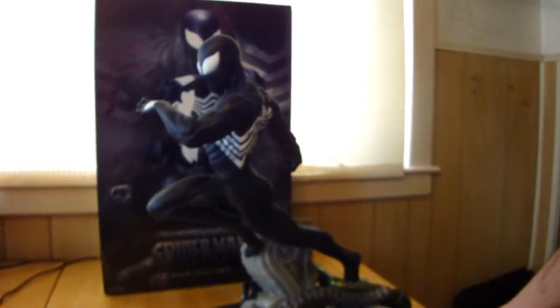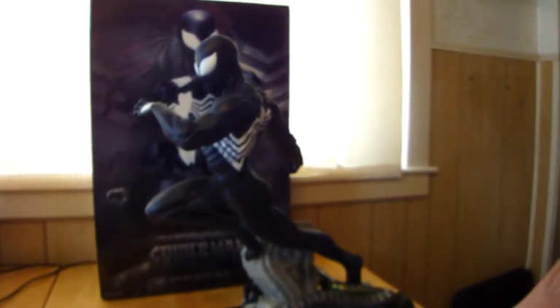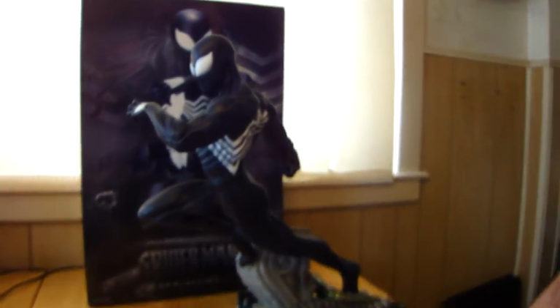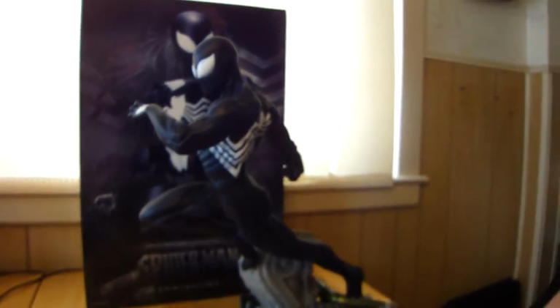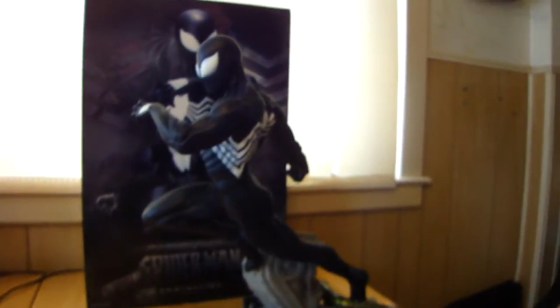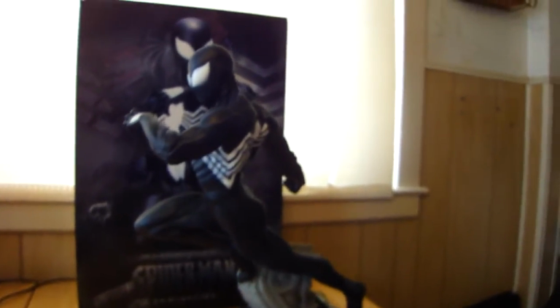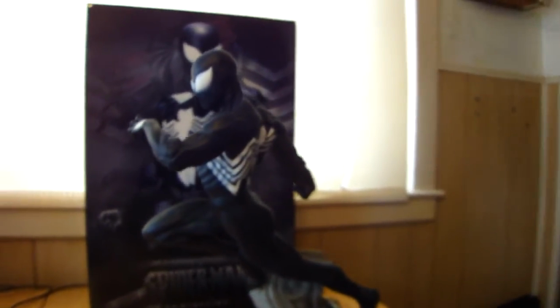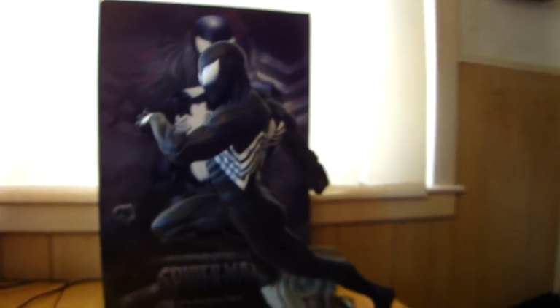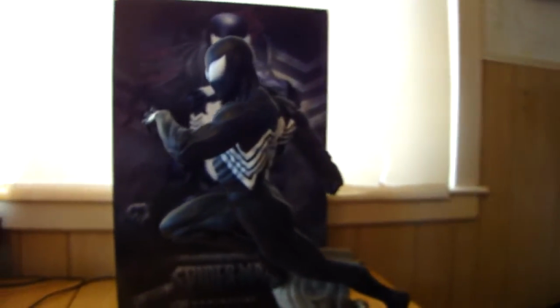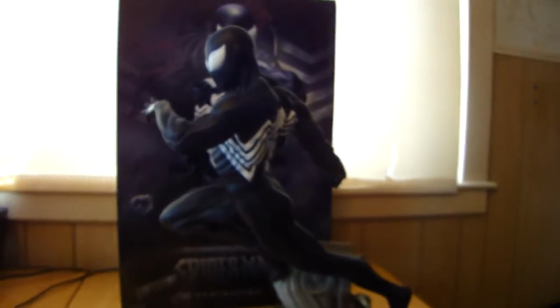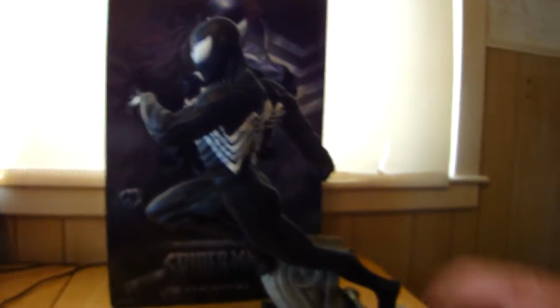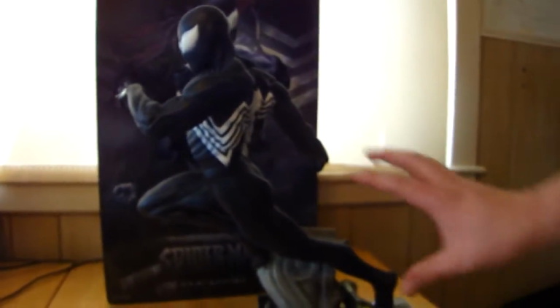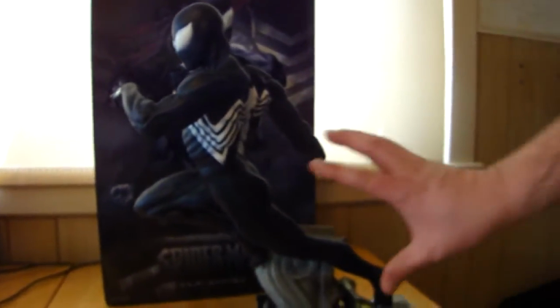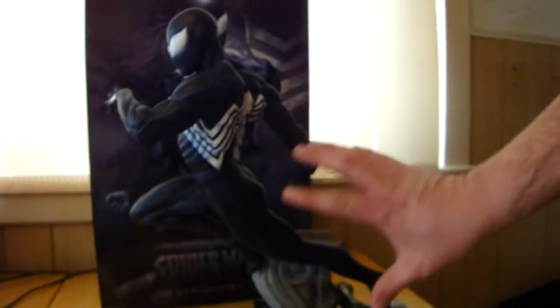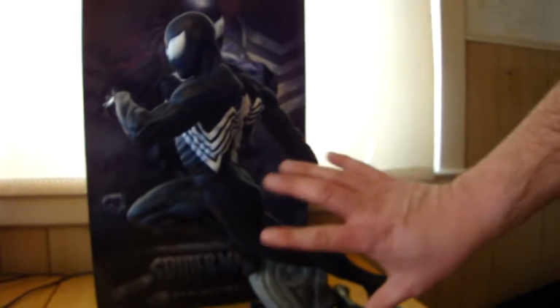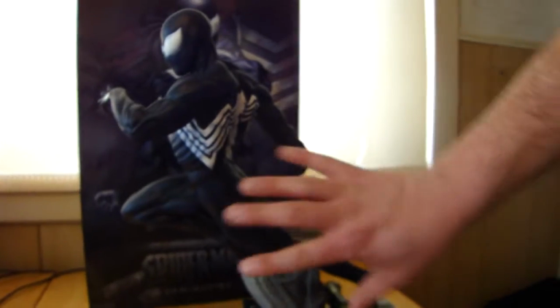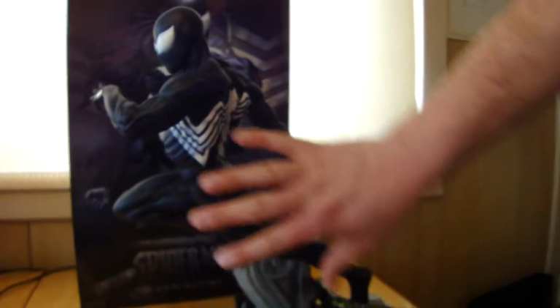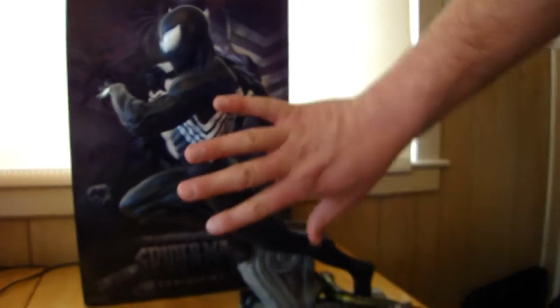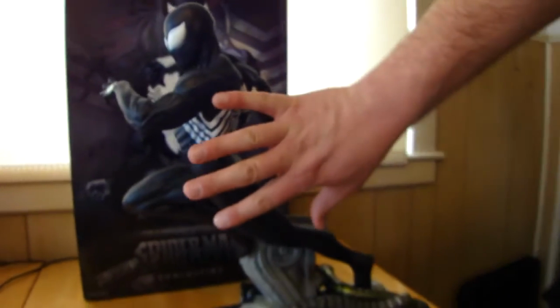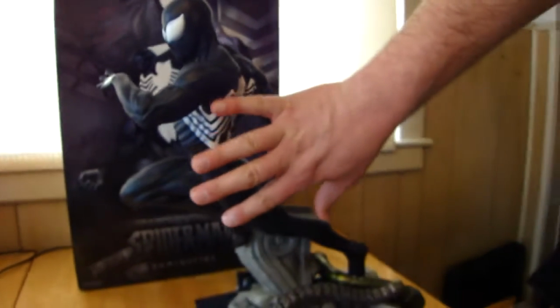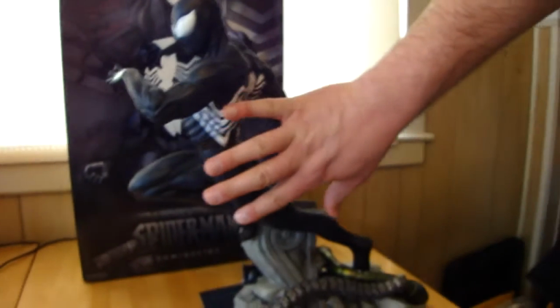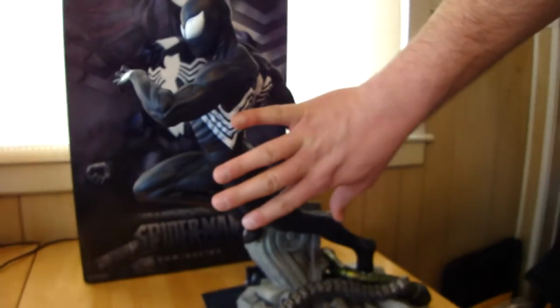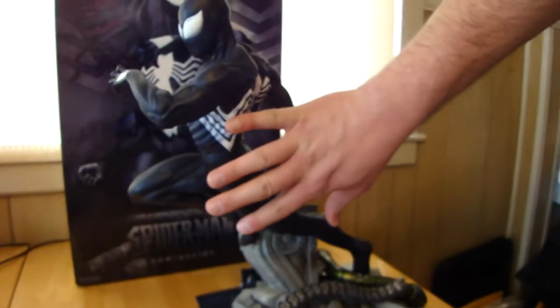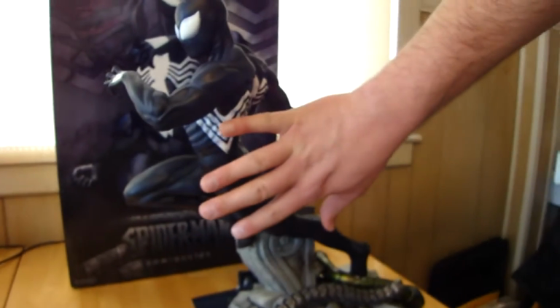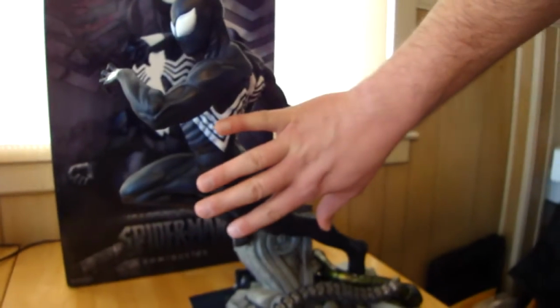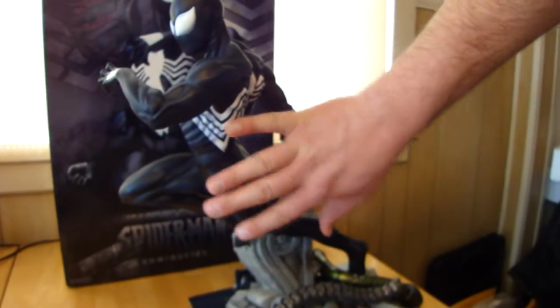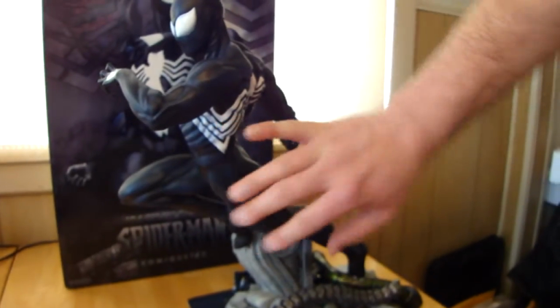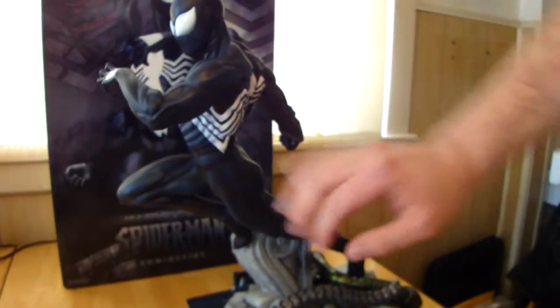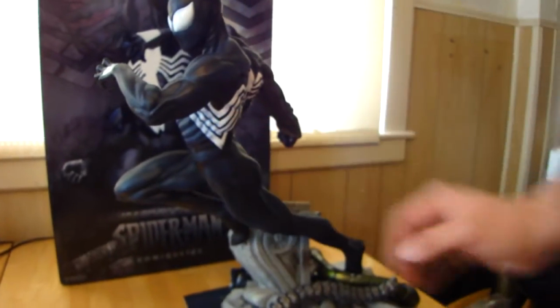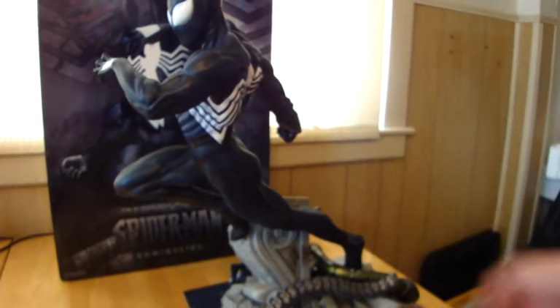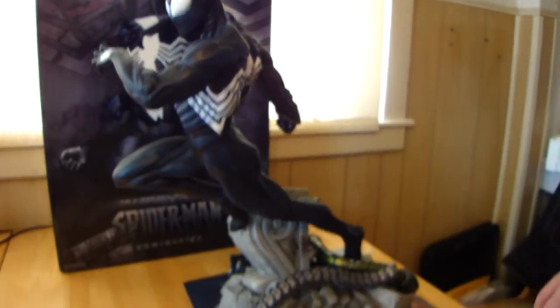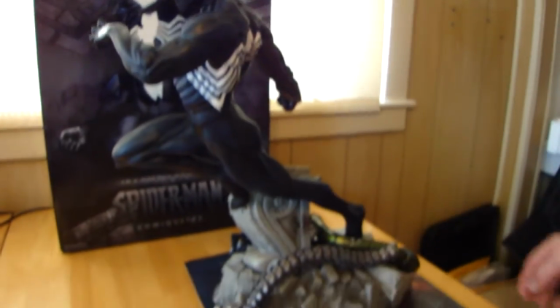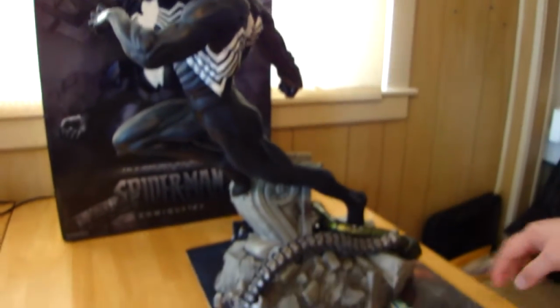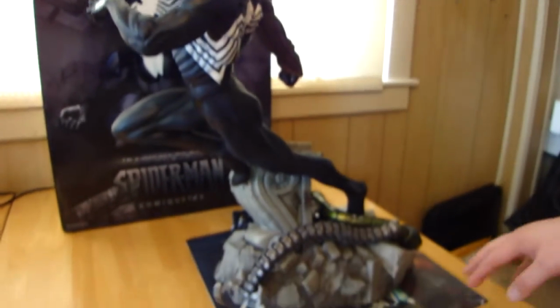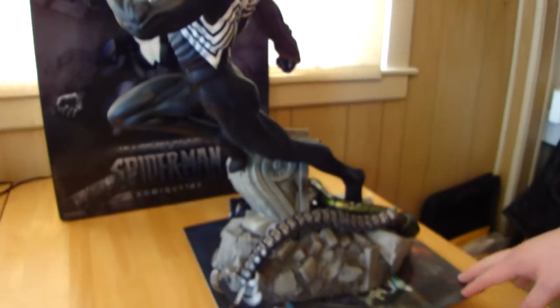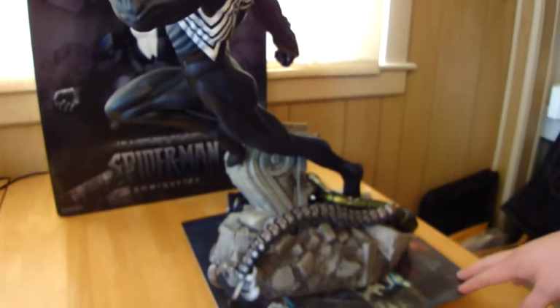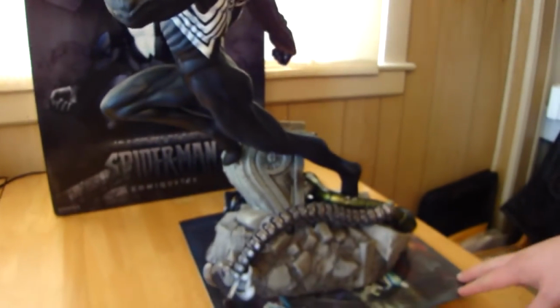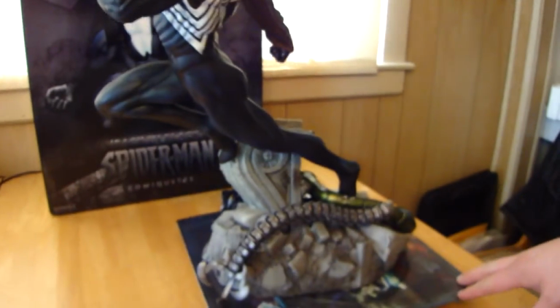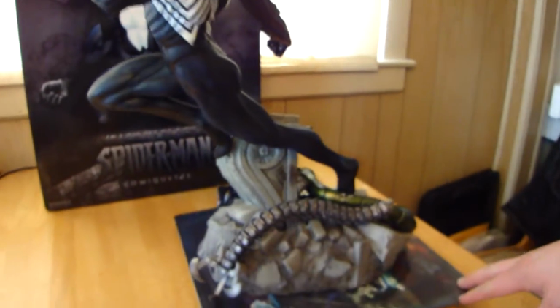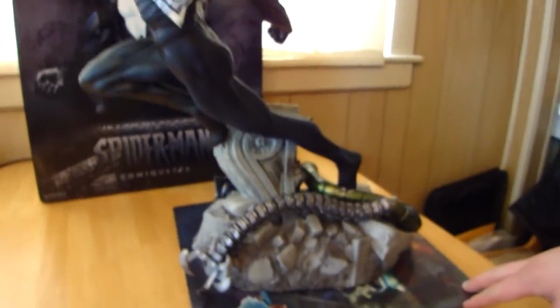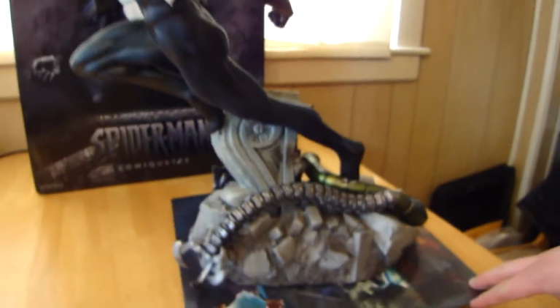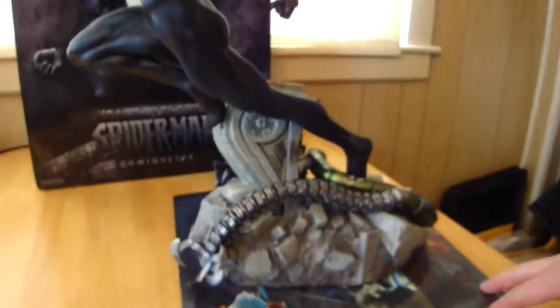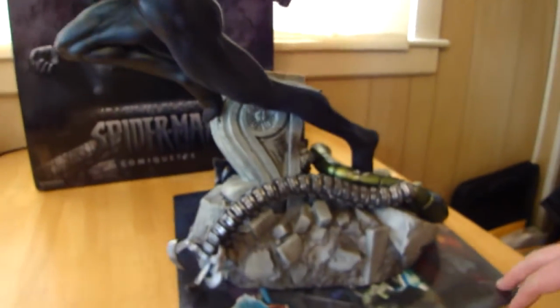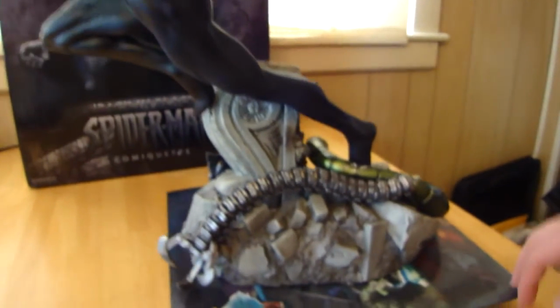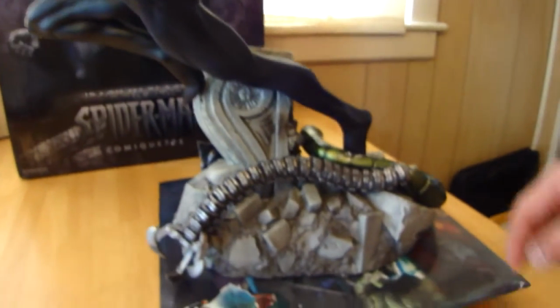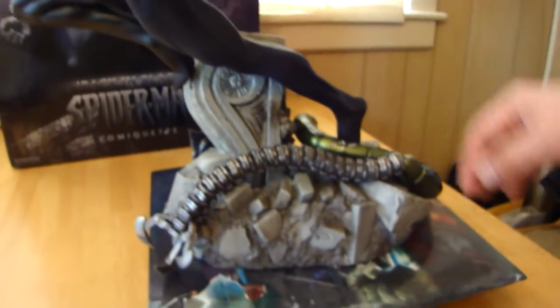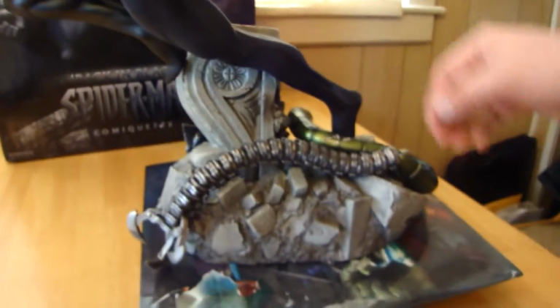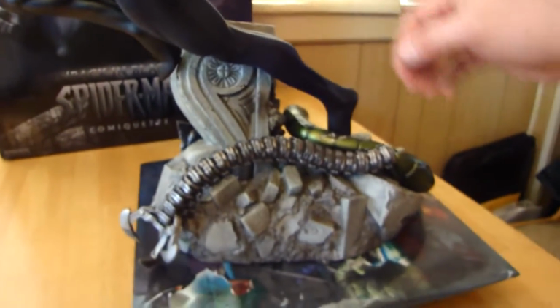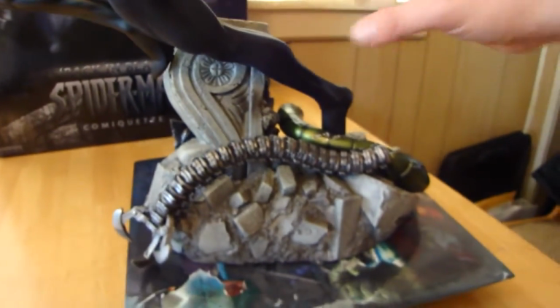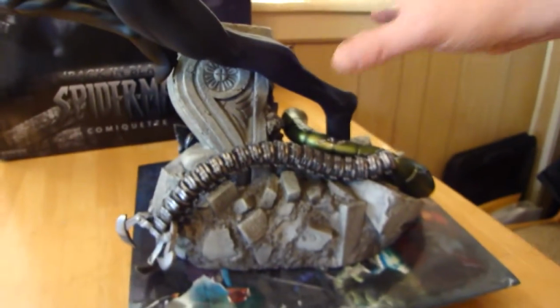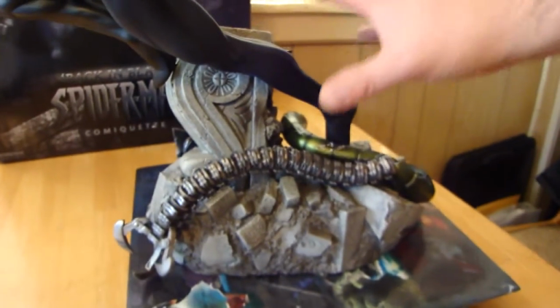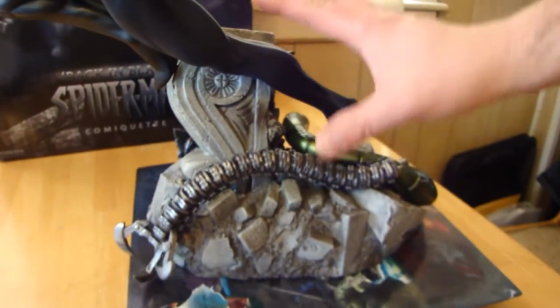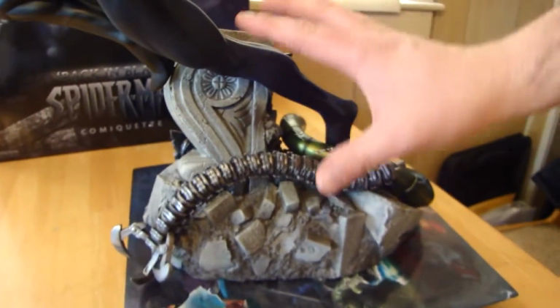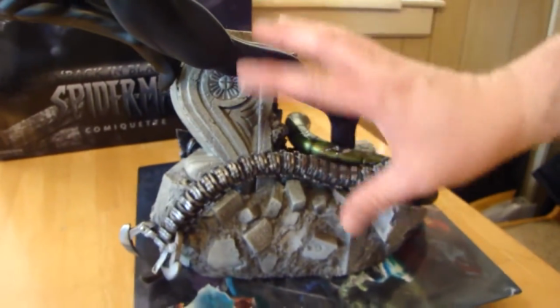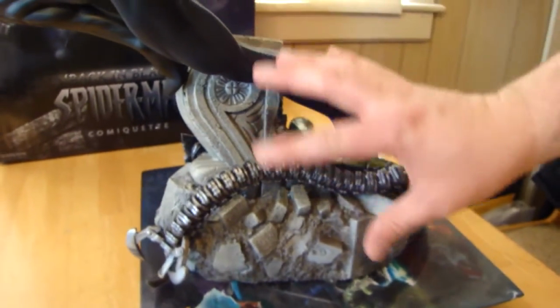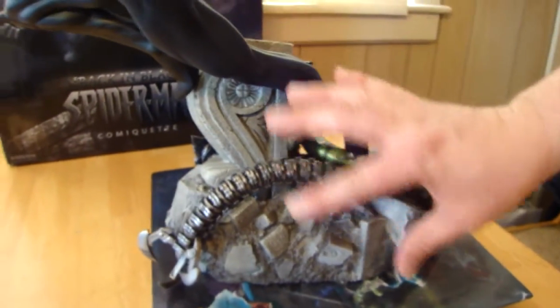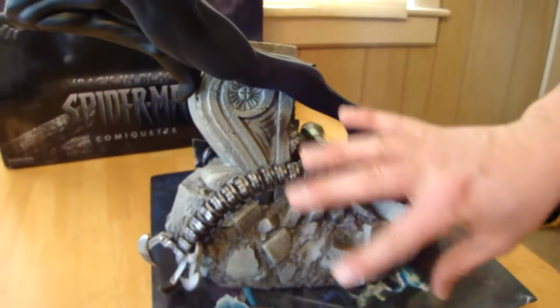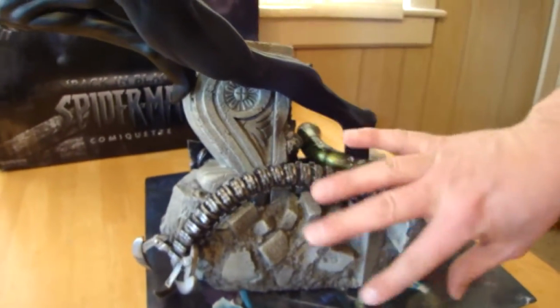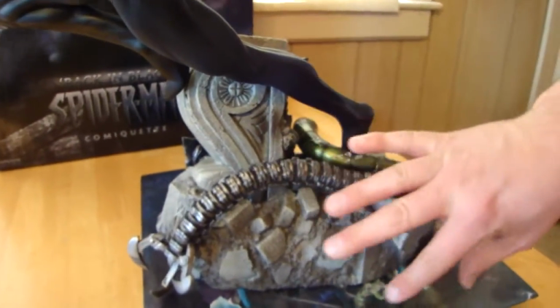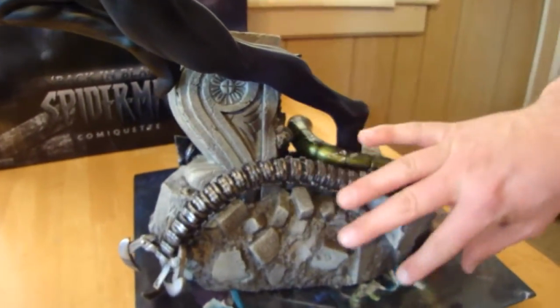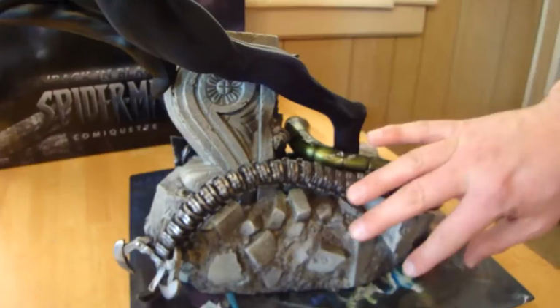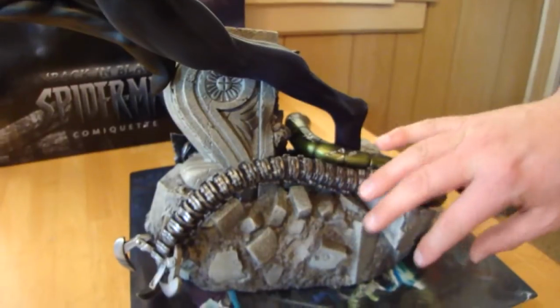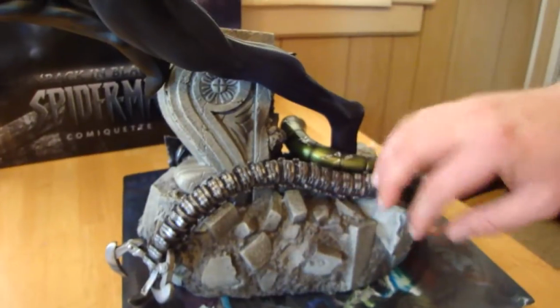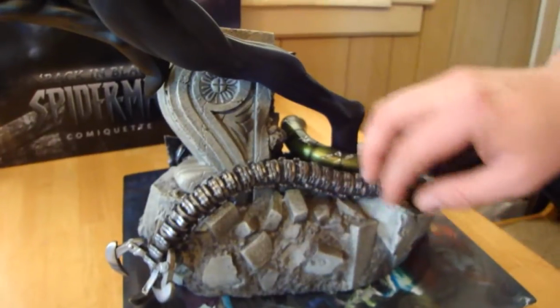It's a nice piece. It's a pretty good size — there's my hand, so it's a decent size. Just to go over some of the detail: the base is amazing.